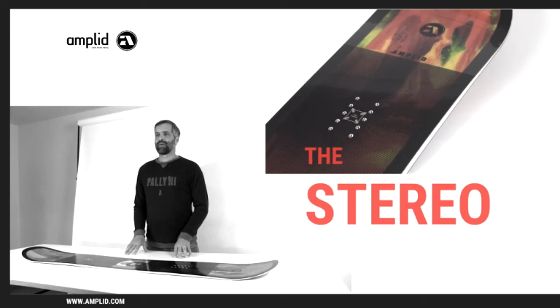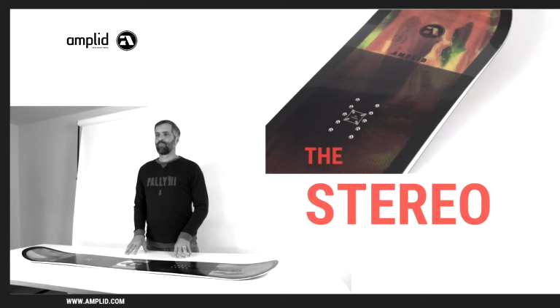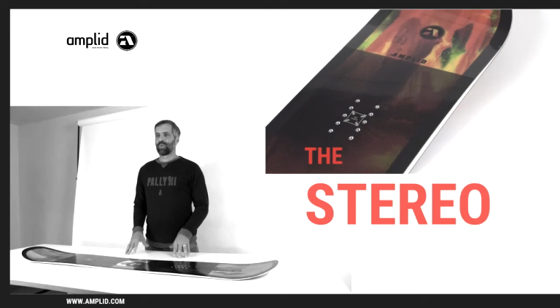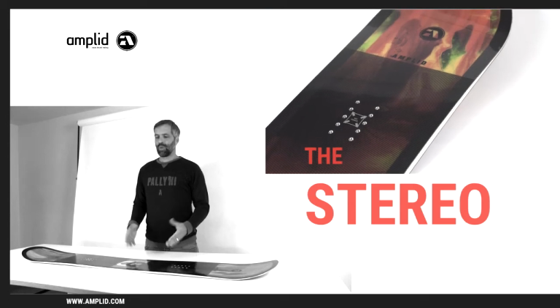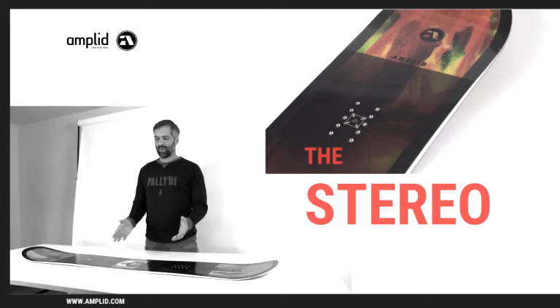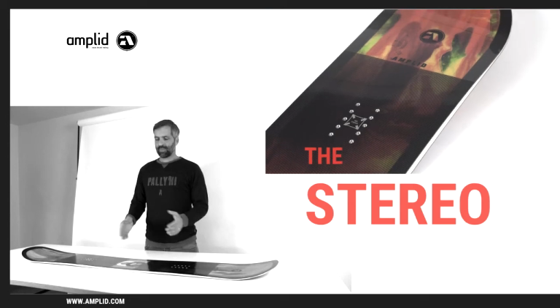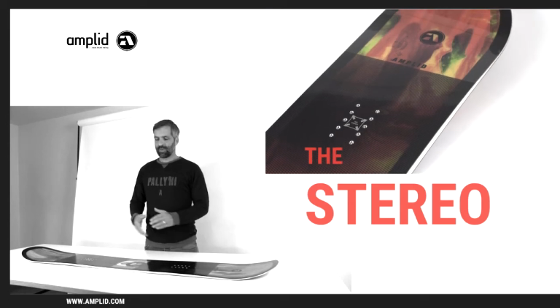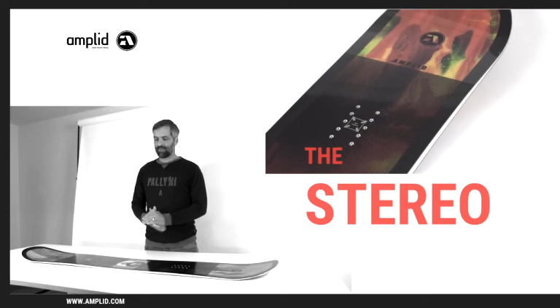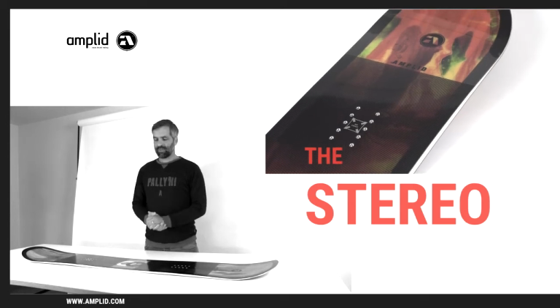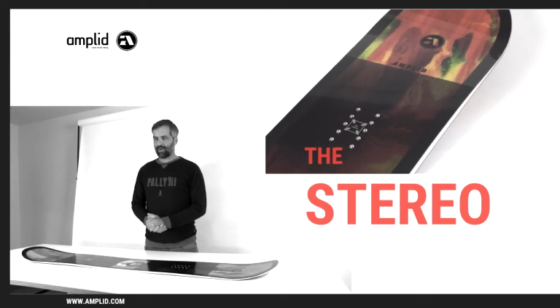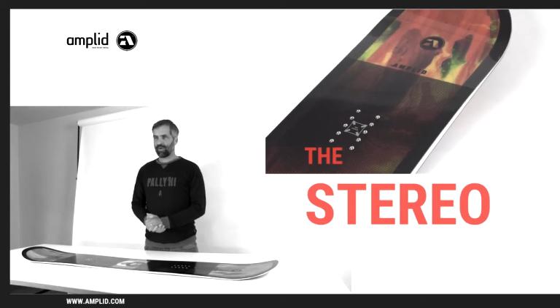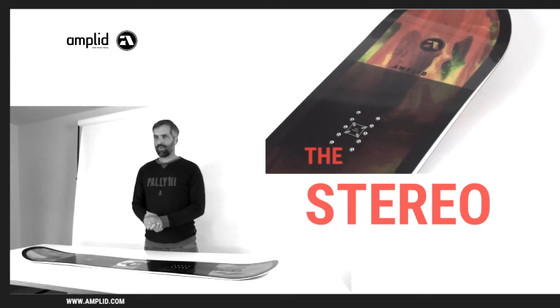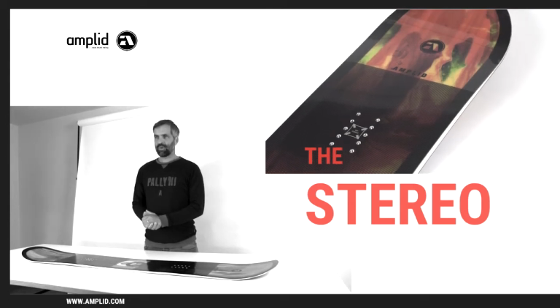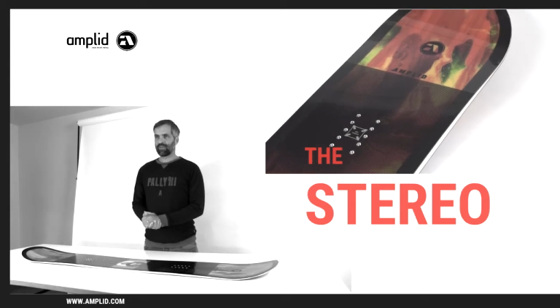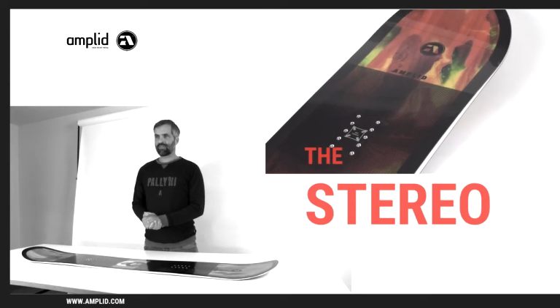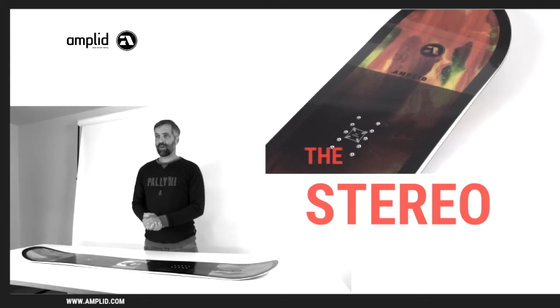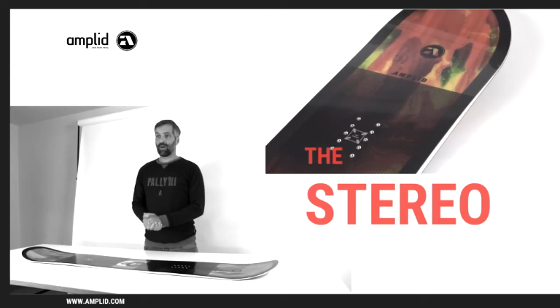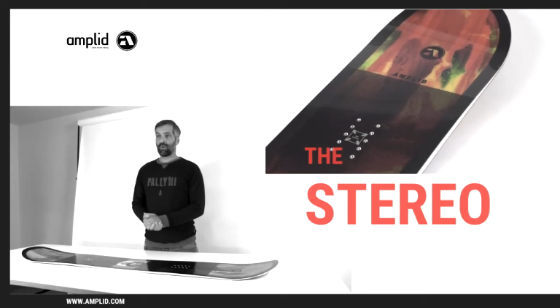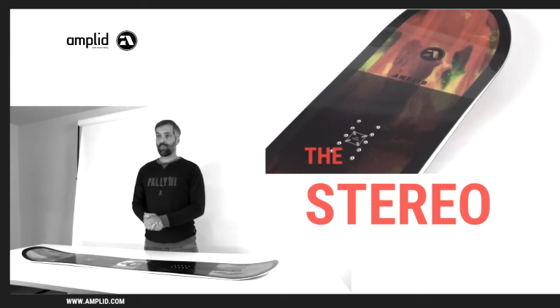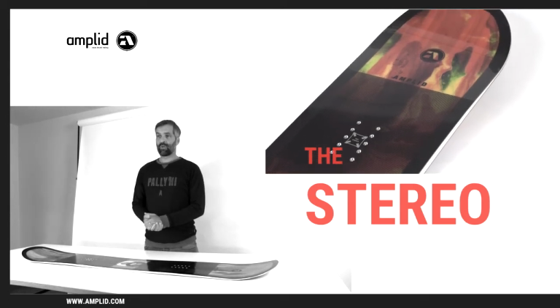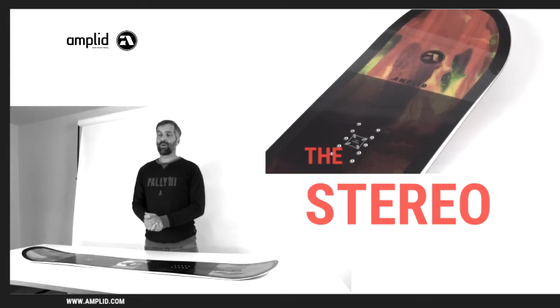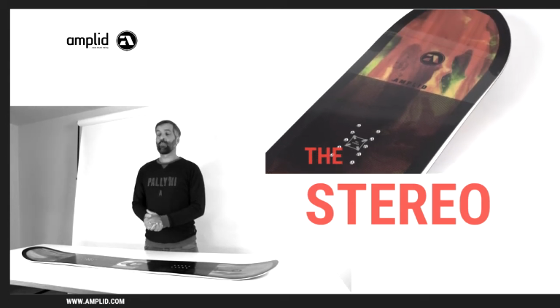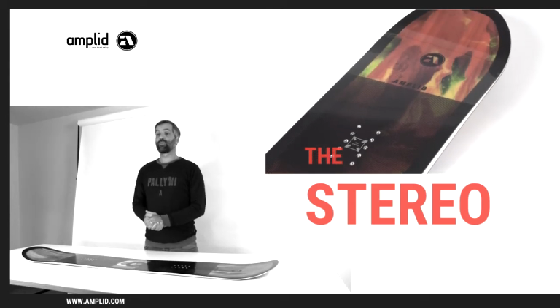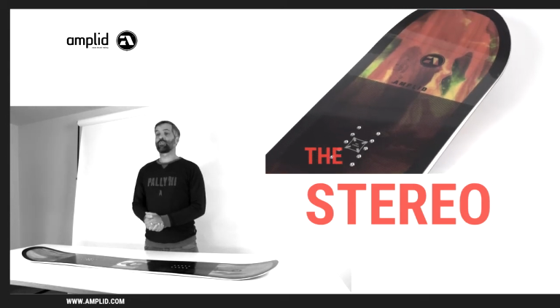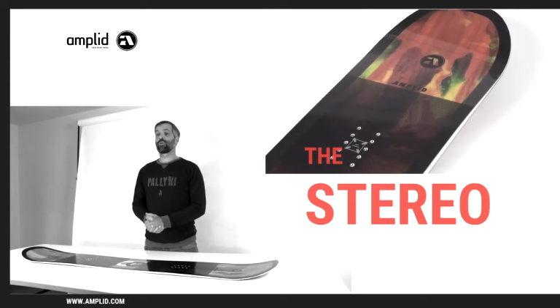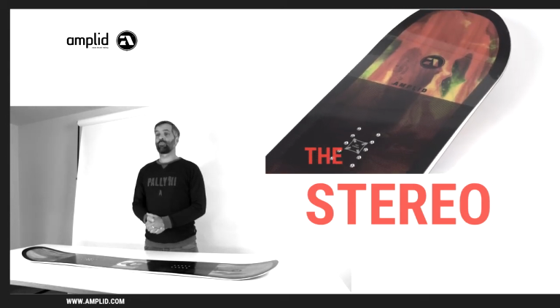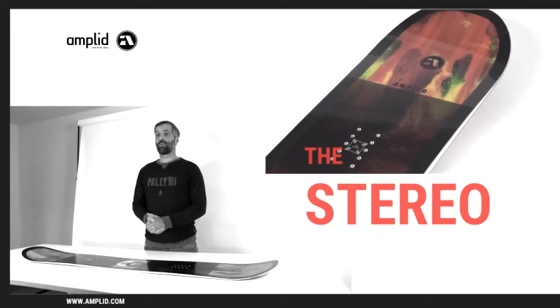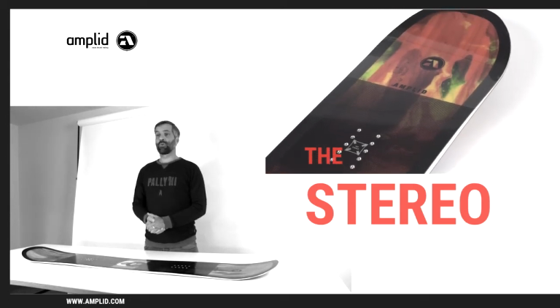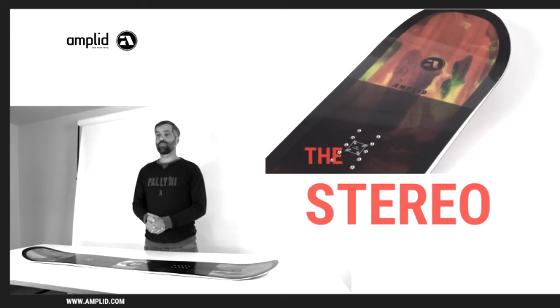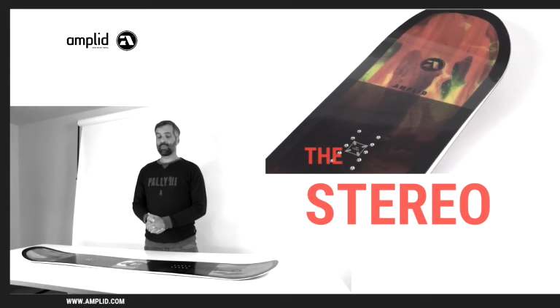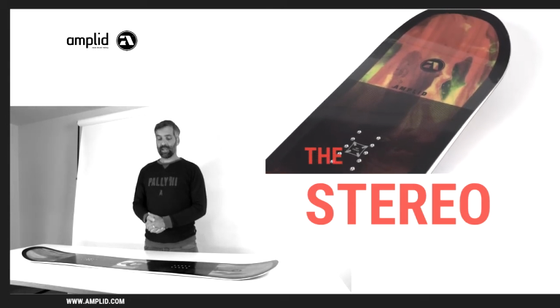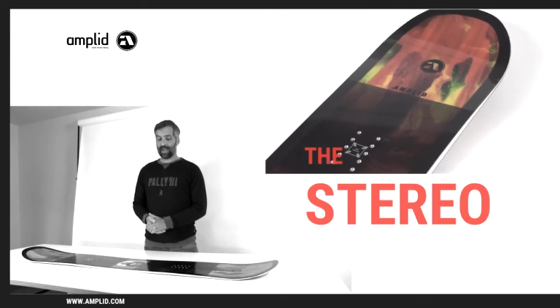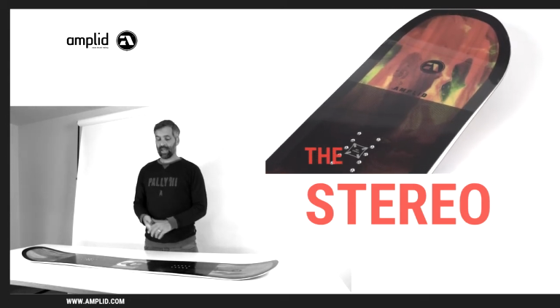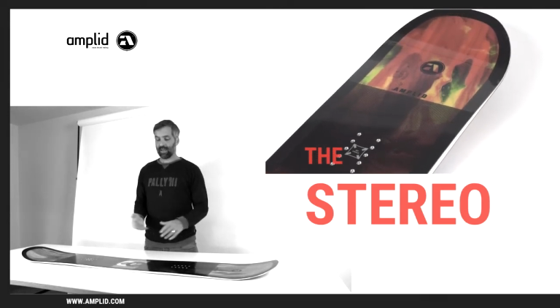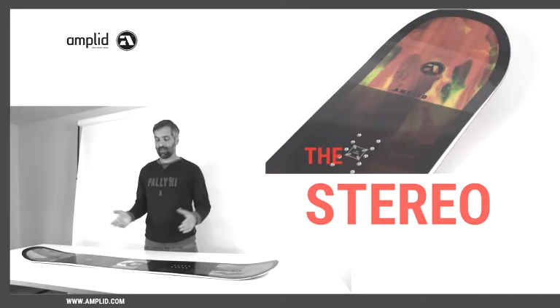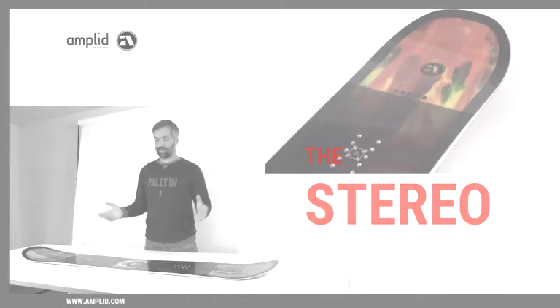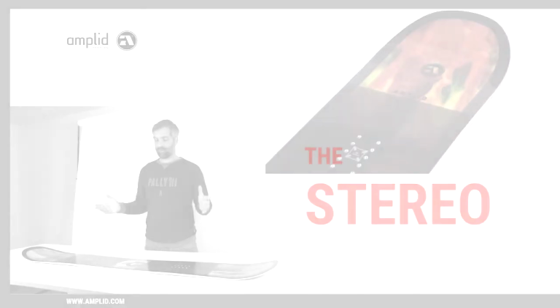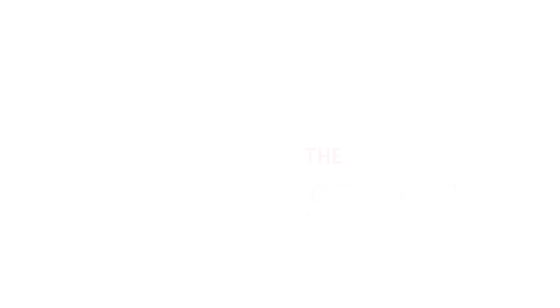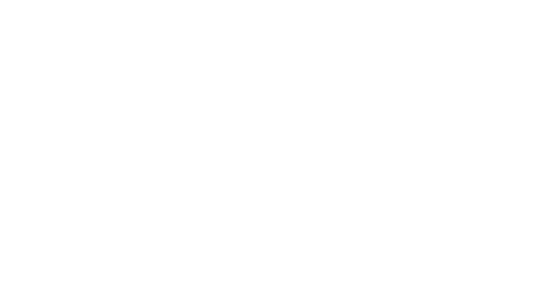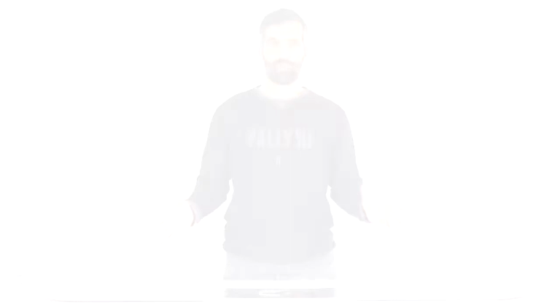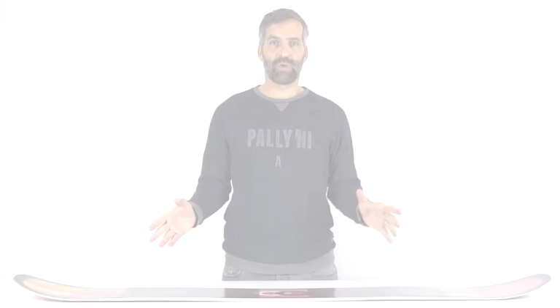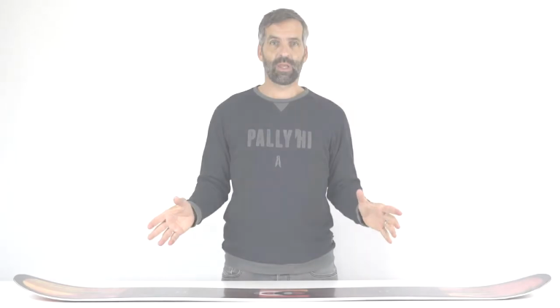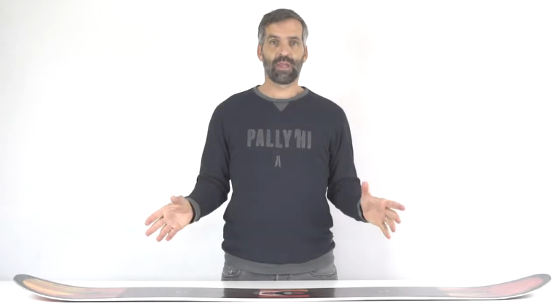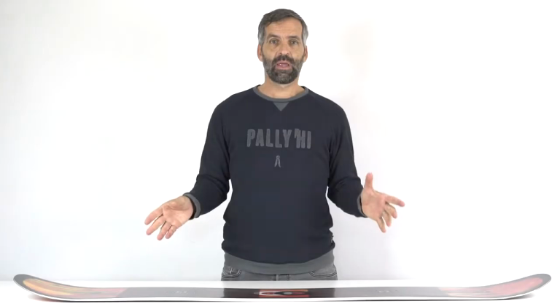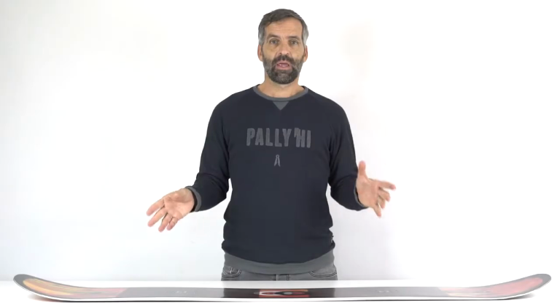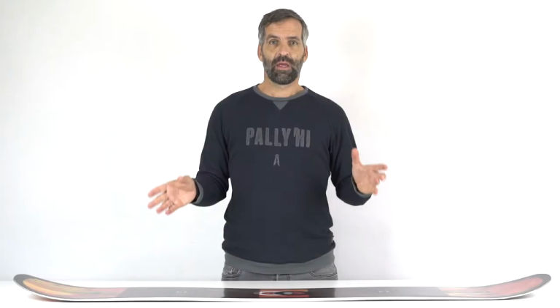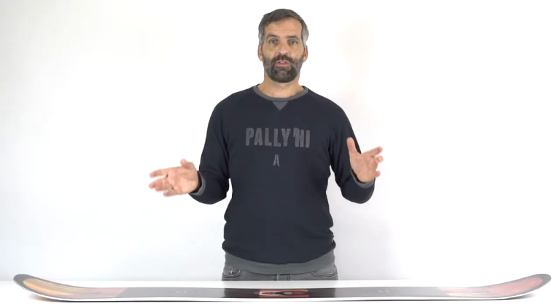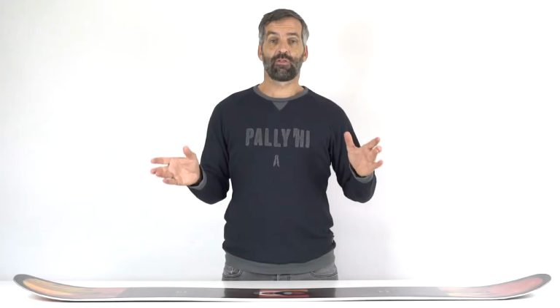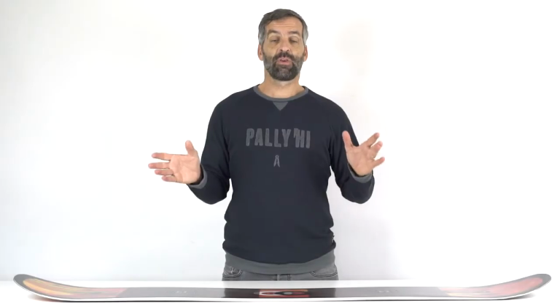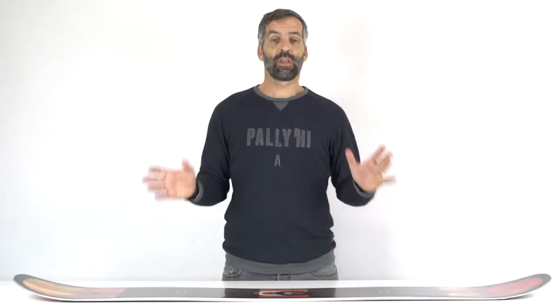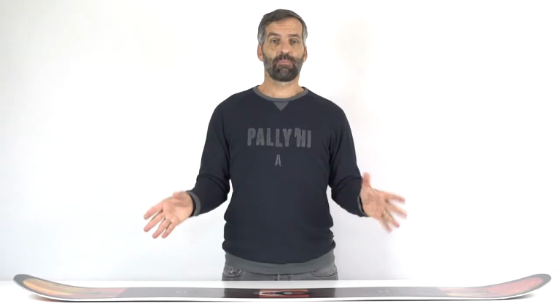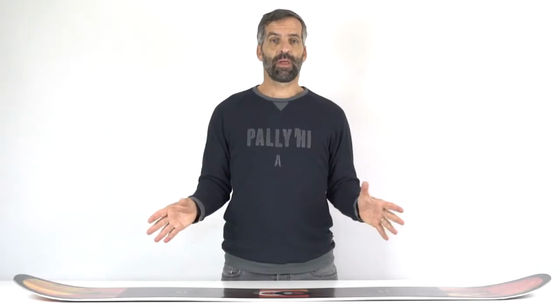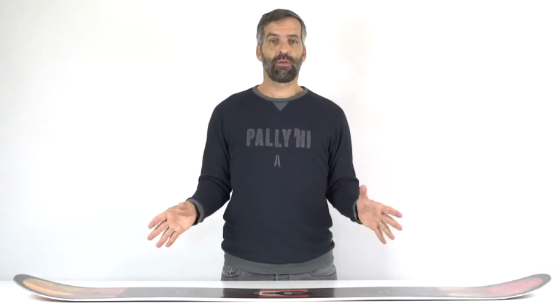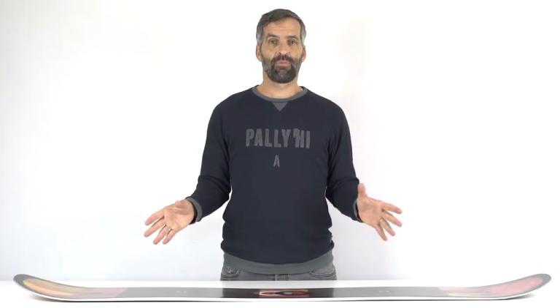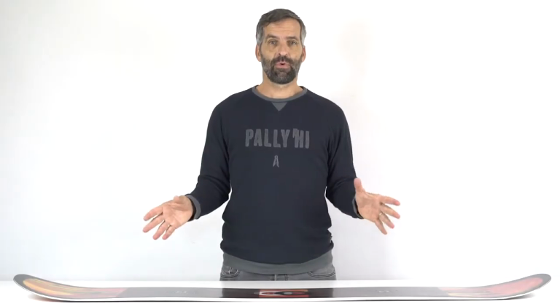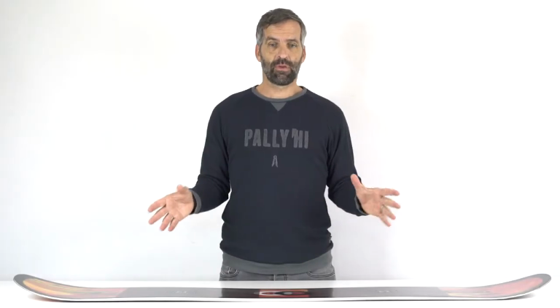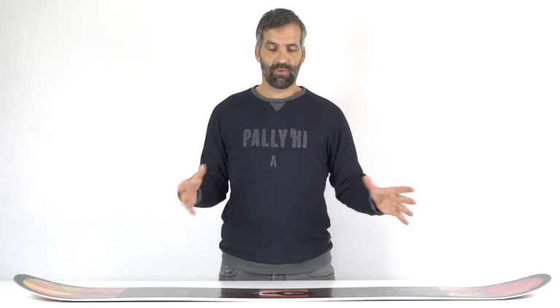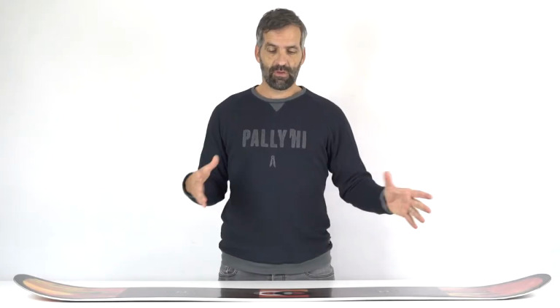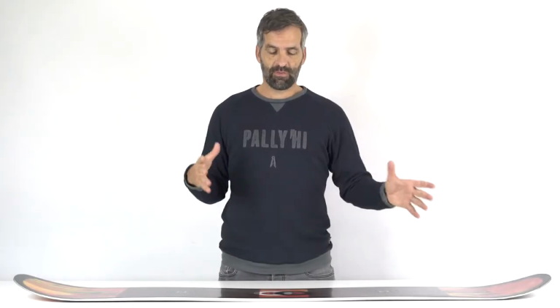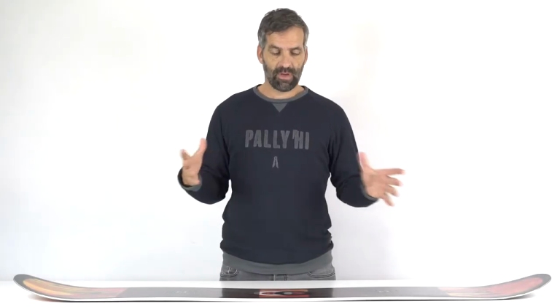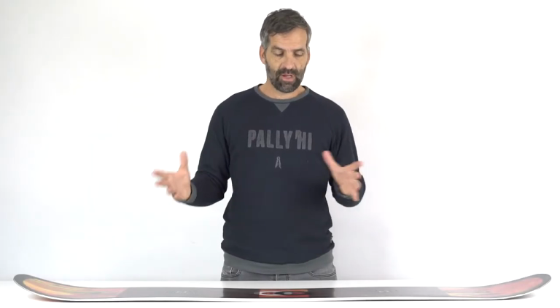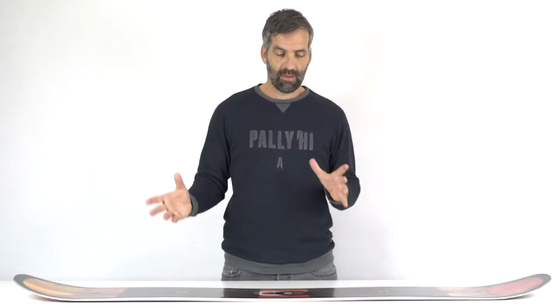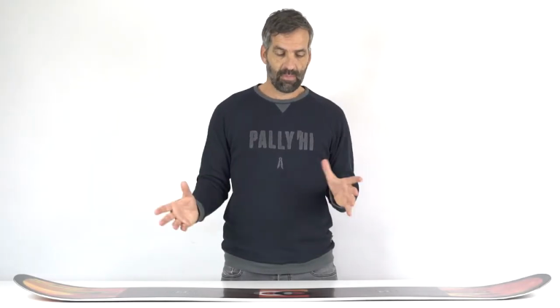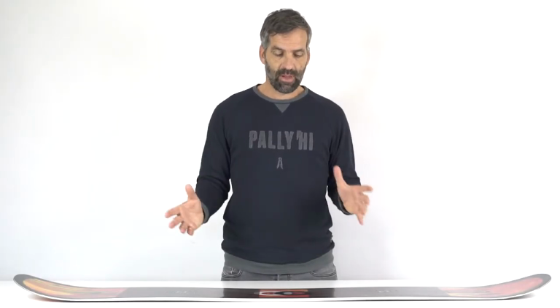Here we got the new Stereo. It's one of our most sold boards in the line. It's a true twin. It's really playful and it feels really nimble.